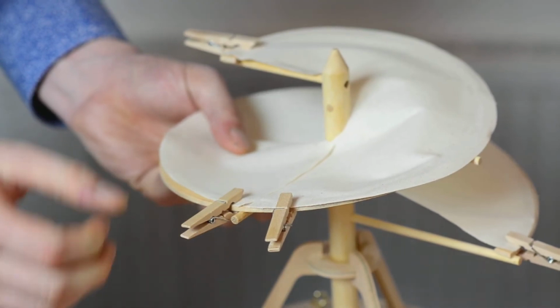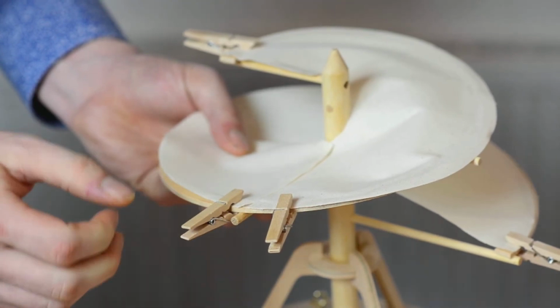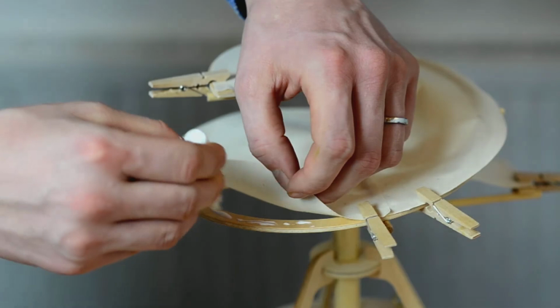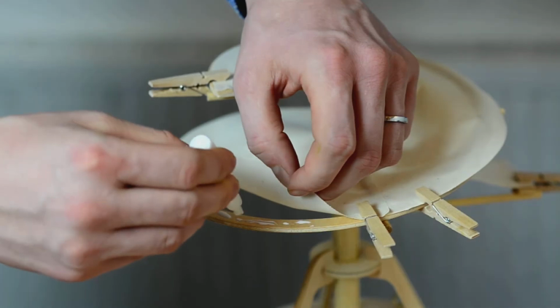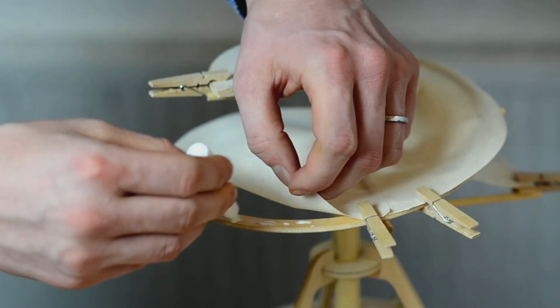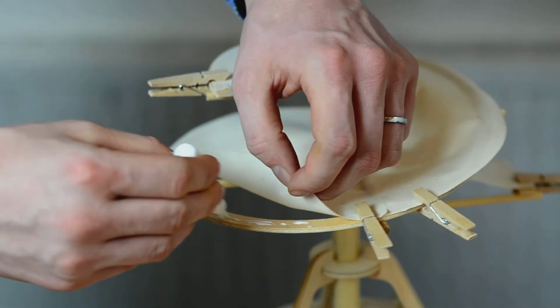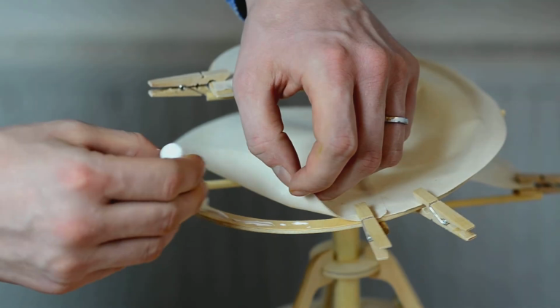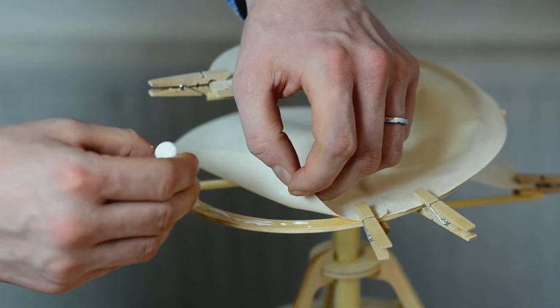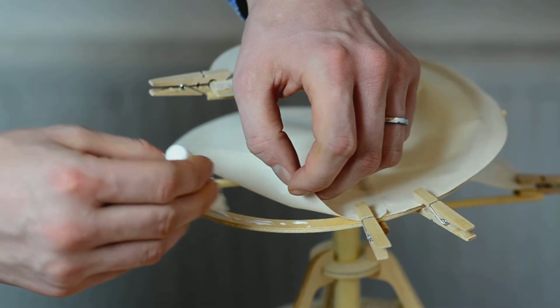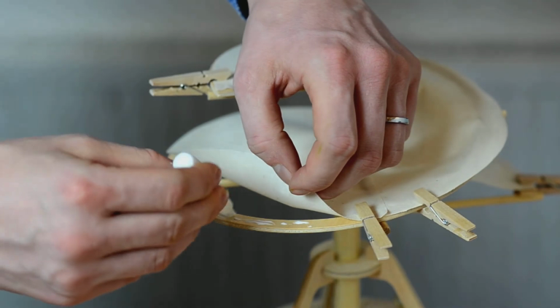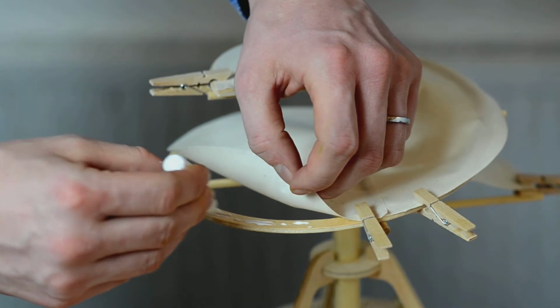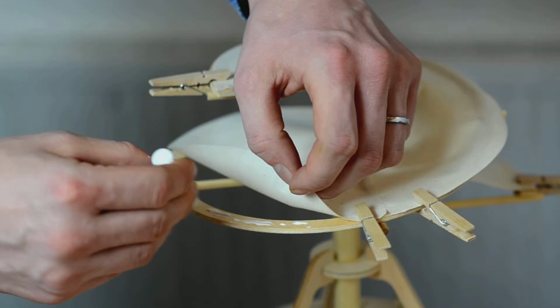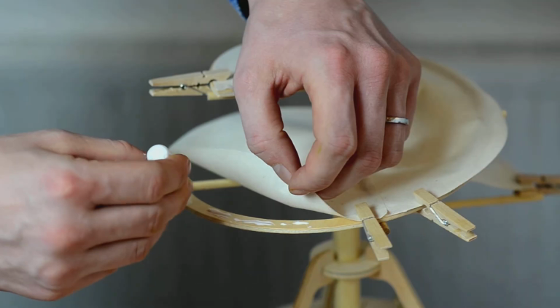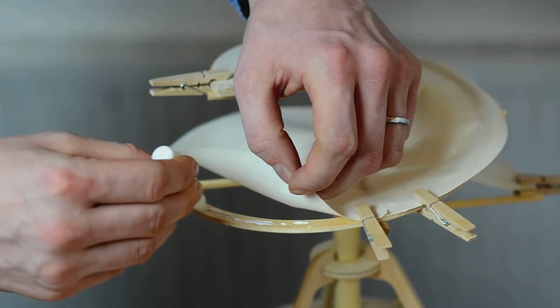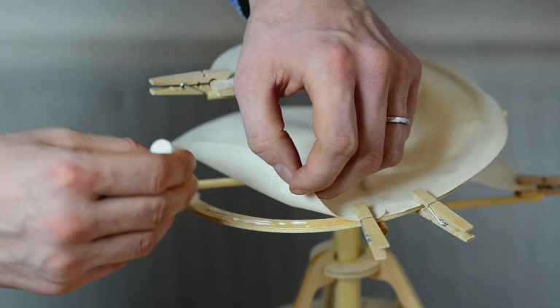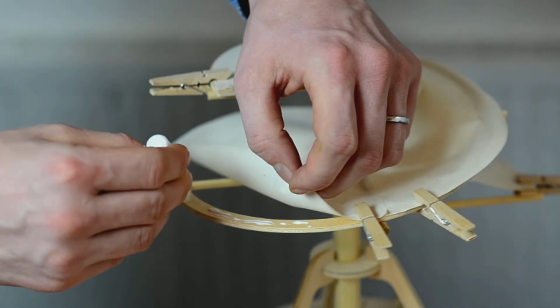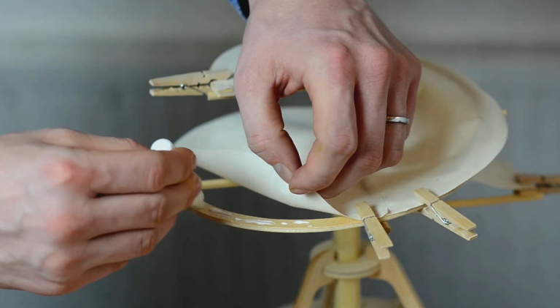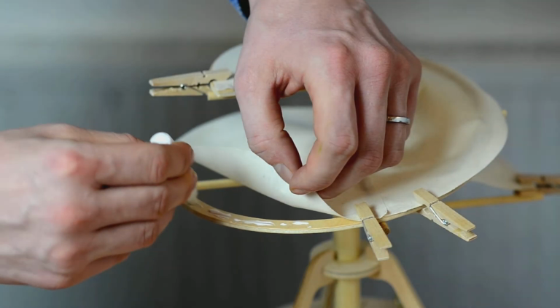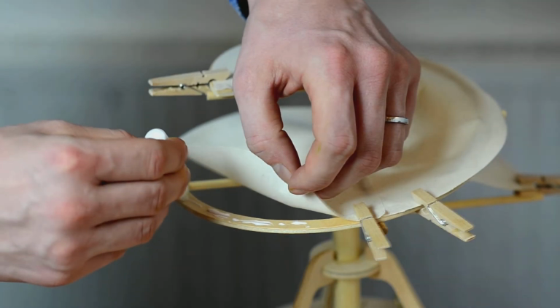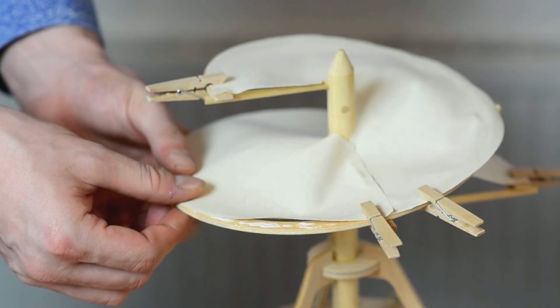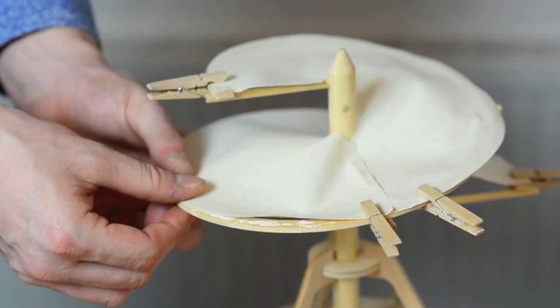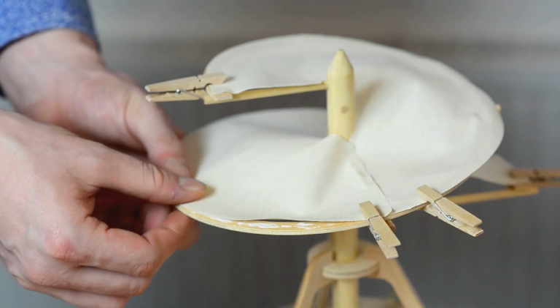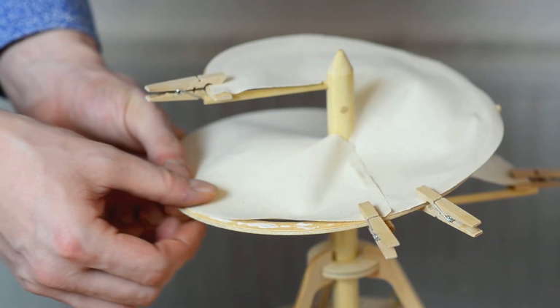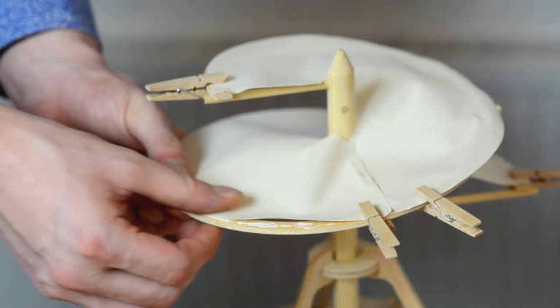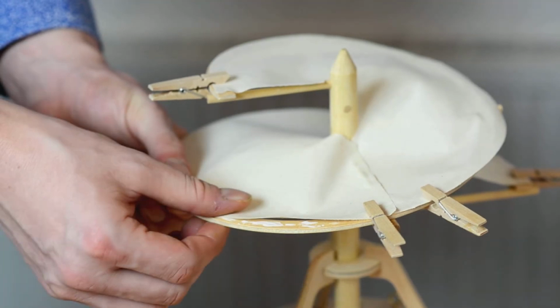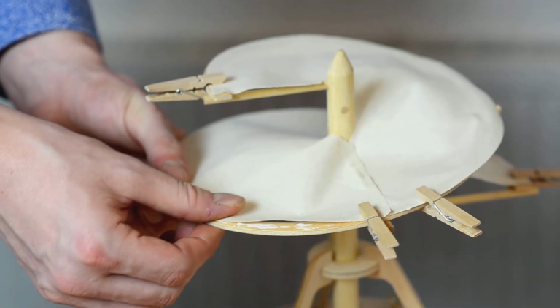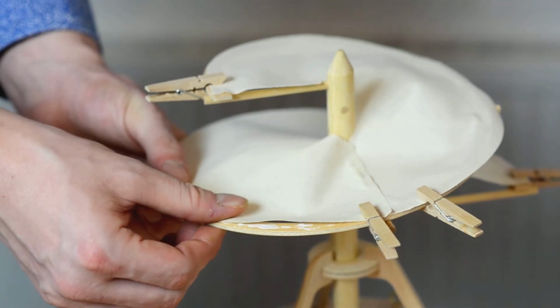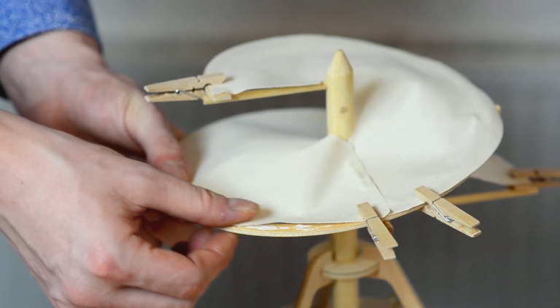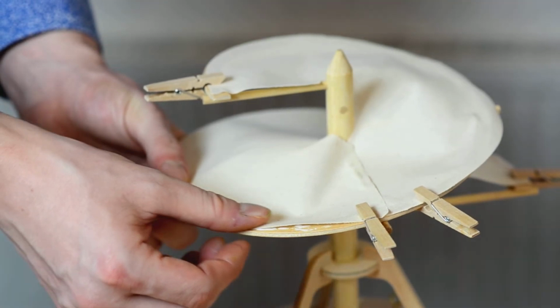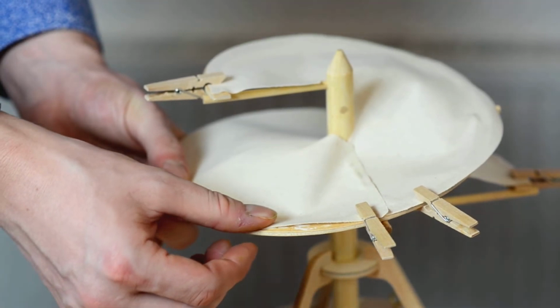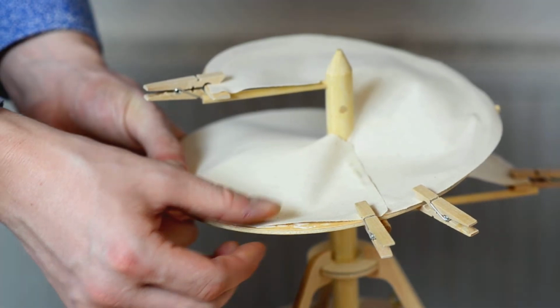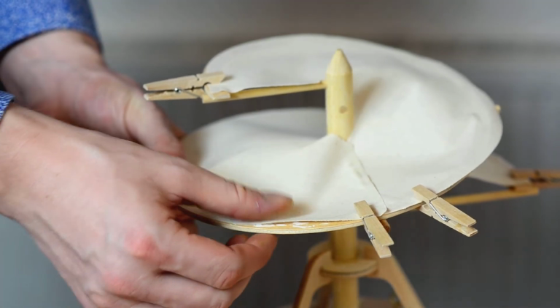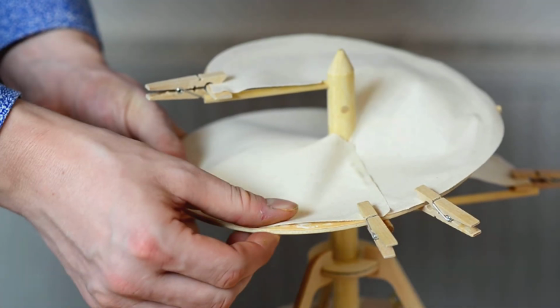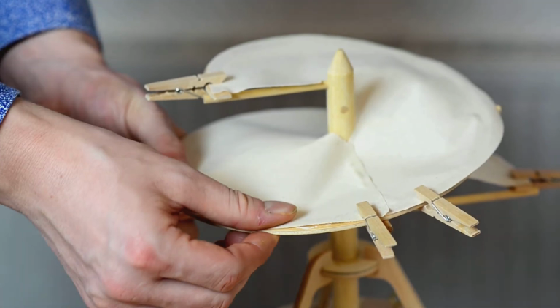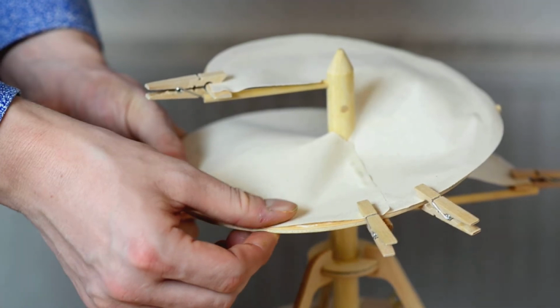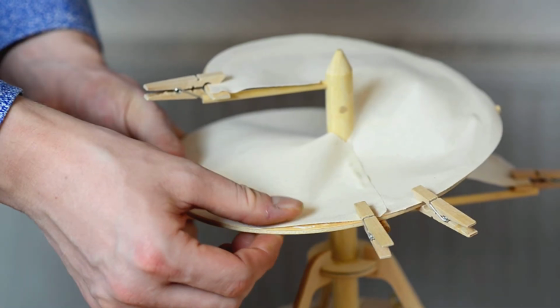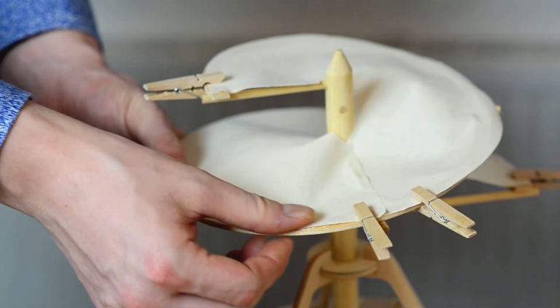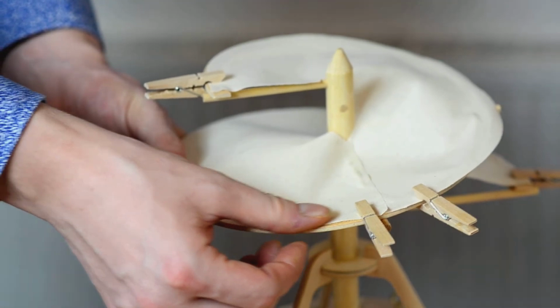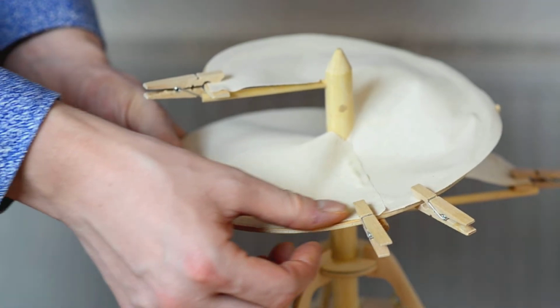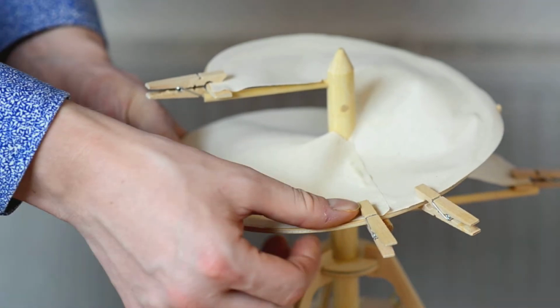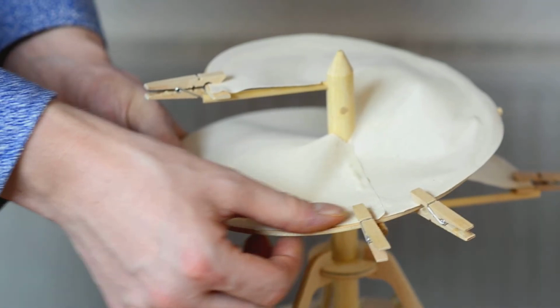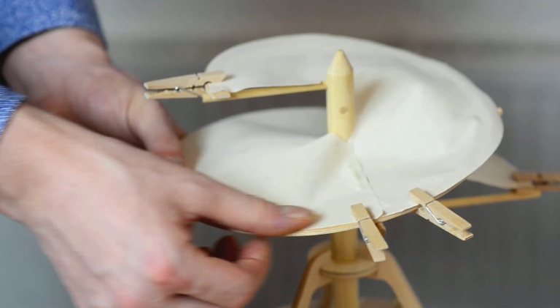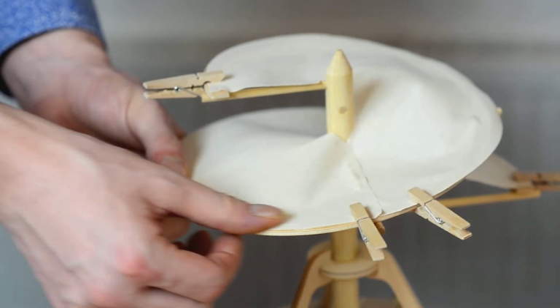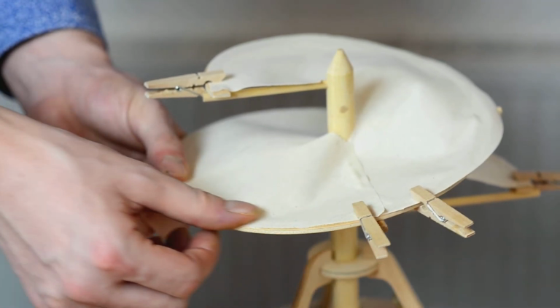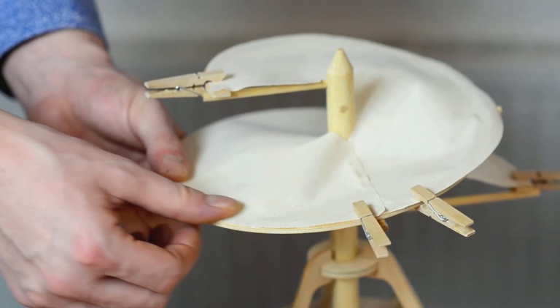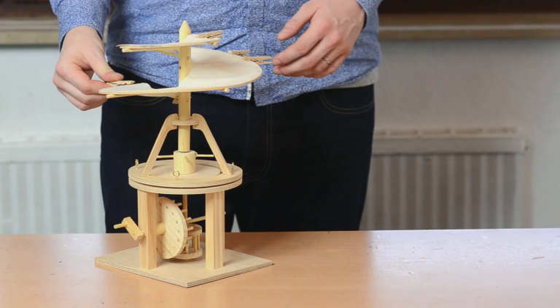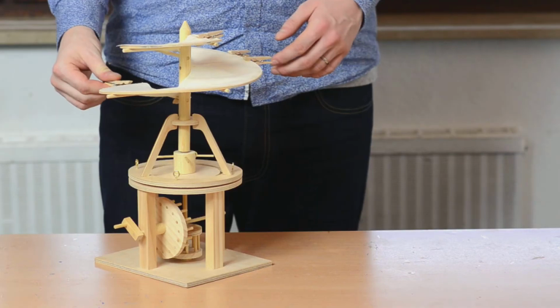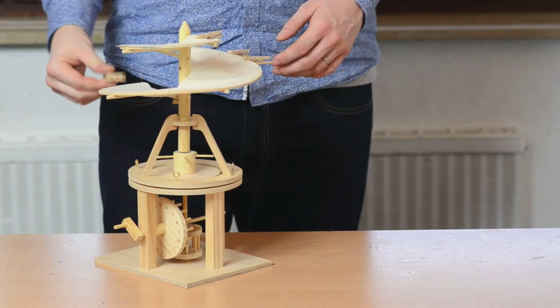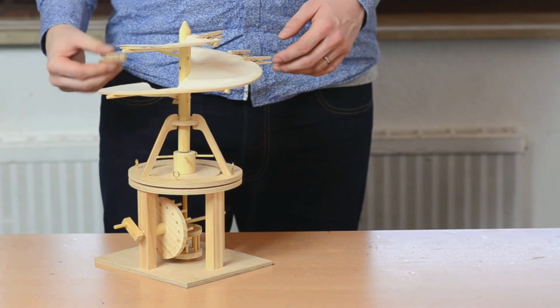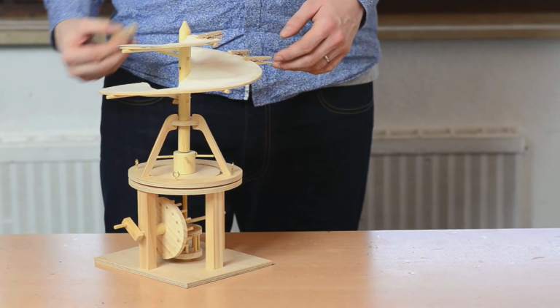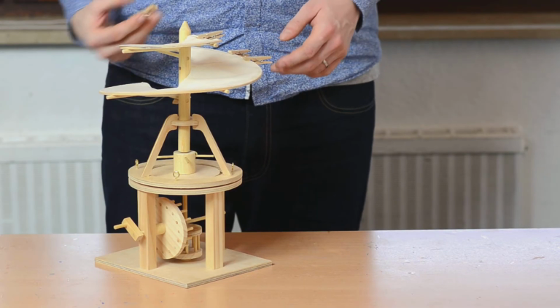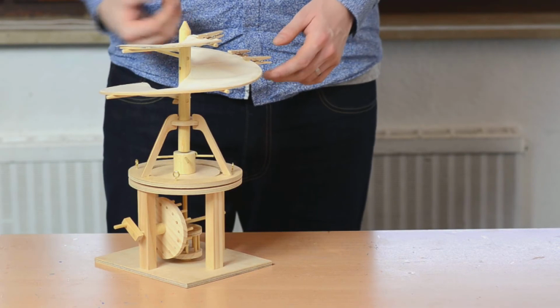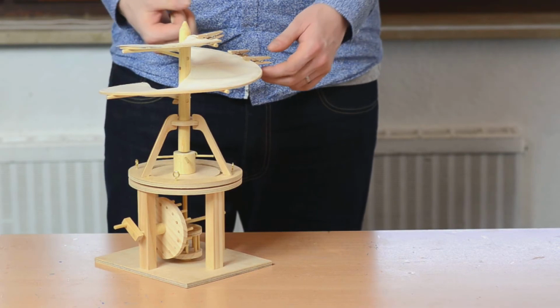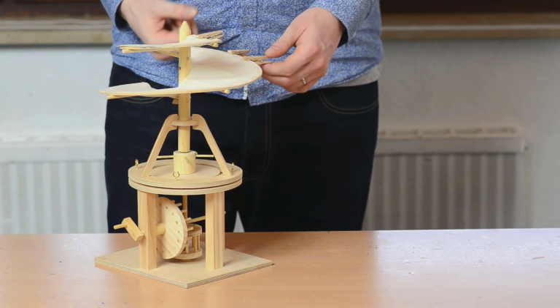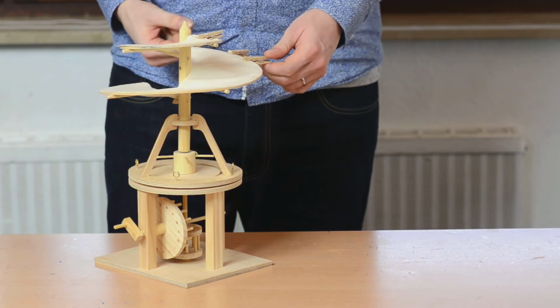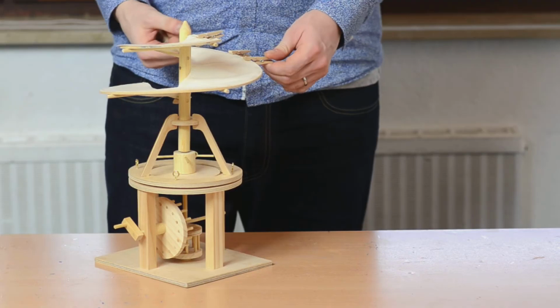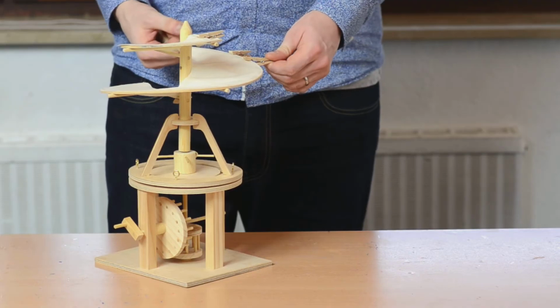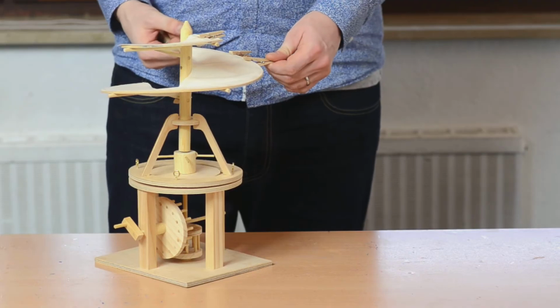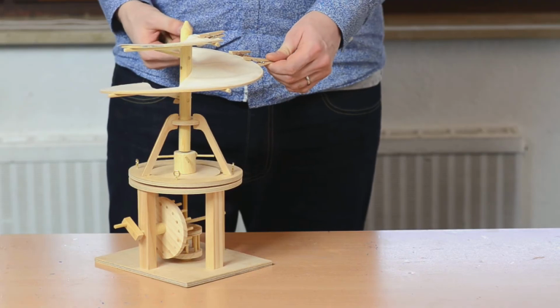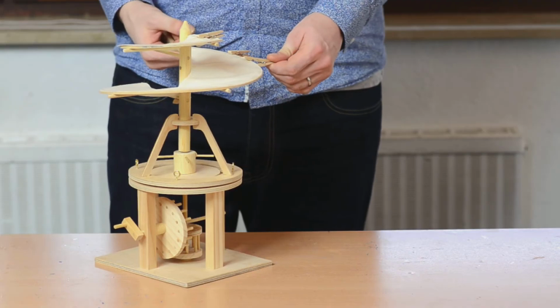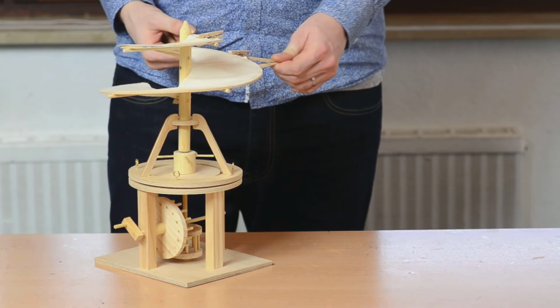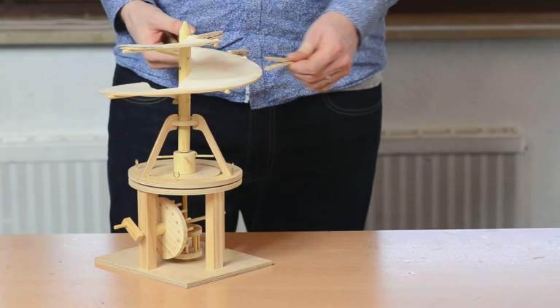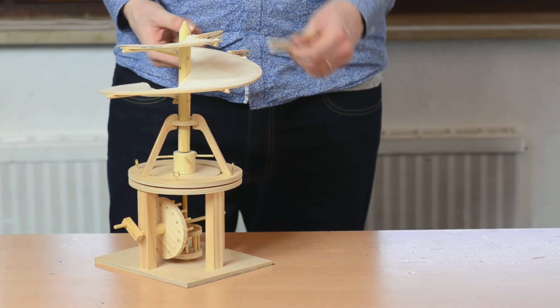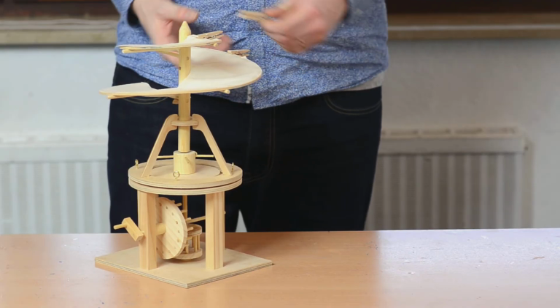And apparently Da Vinci knew this wasn't easy. He wrote that the linen would have to be extremely strong and that its pores would have to be sealed.